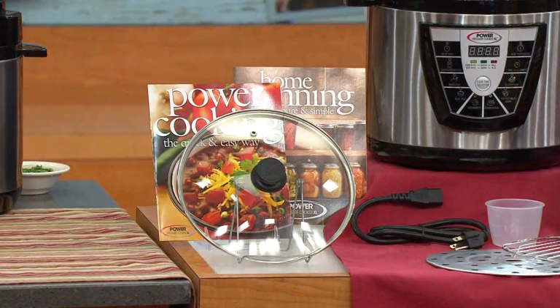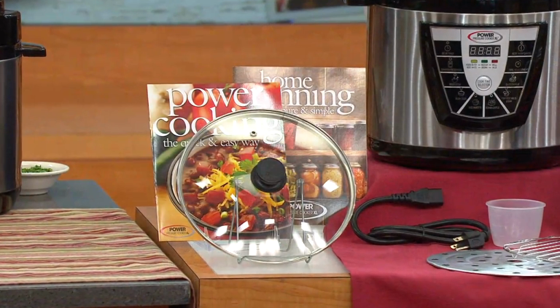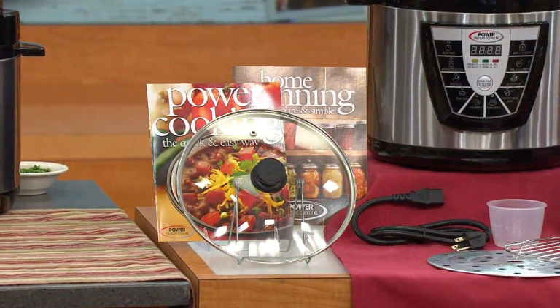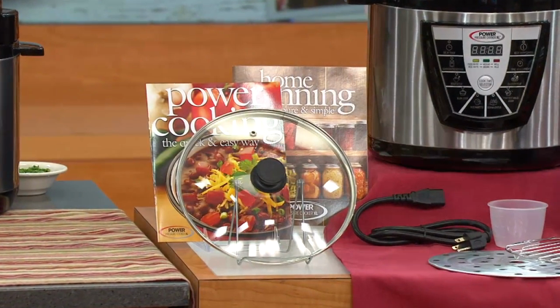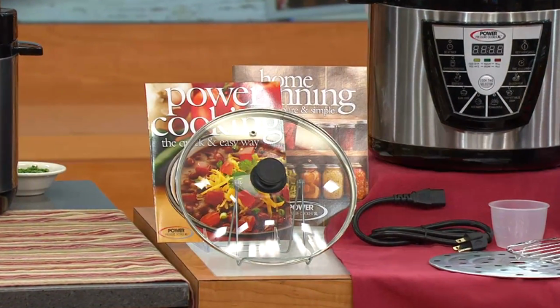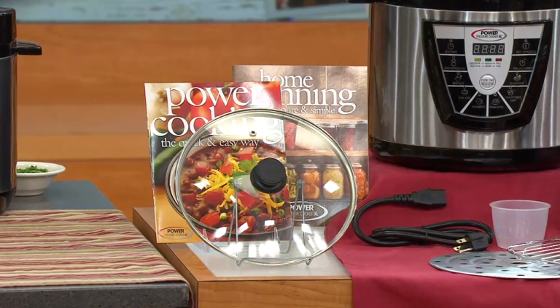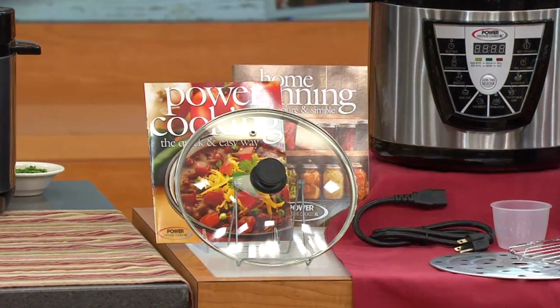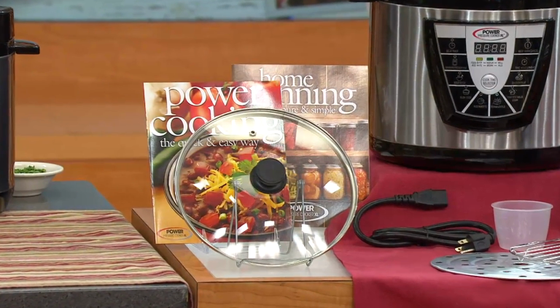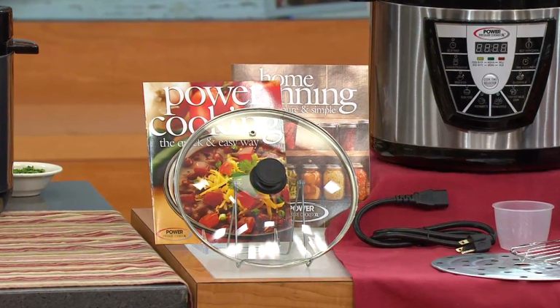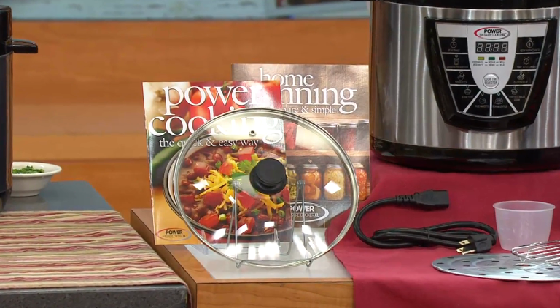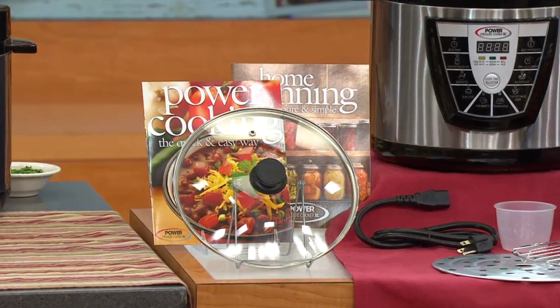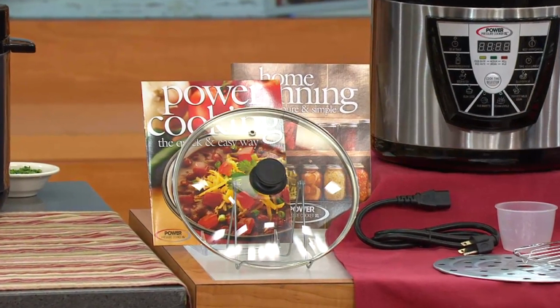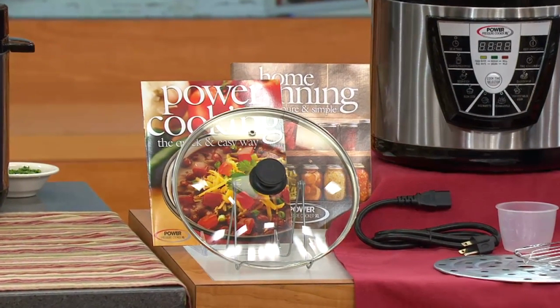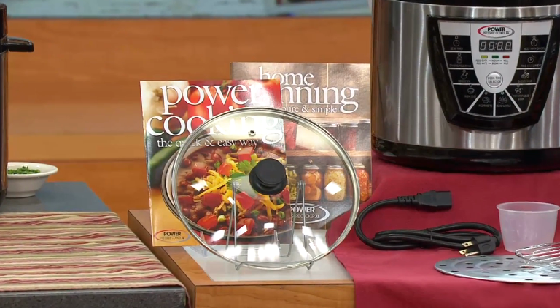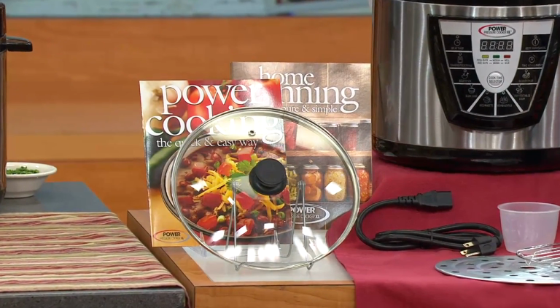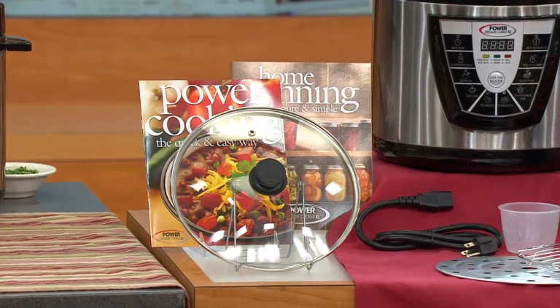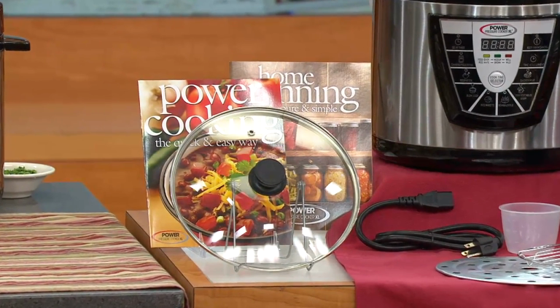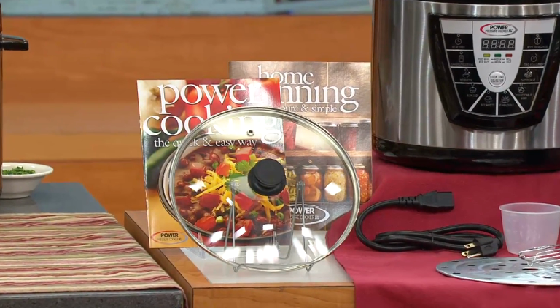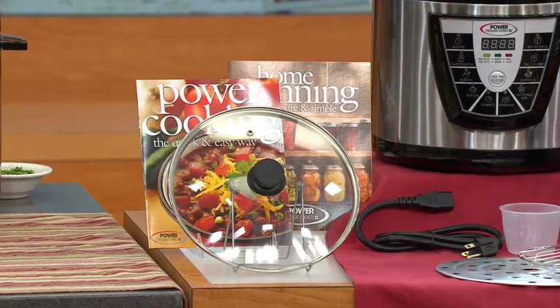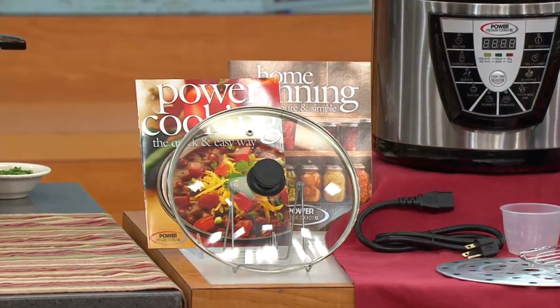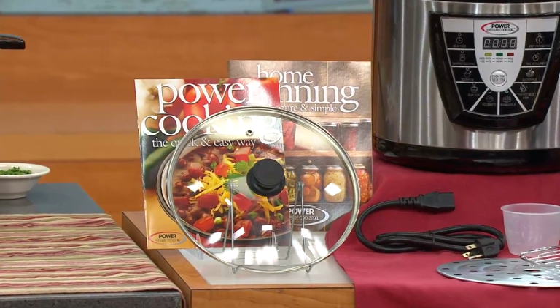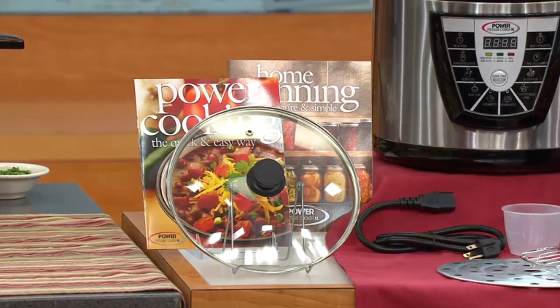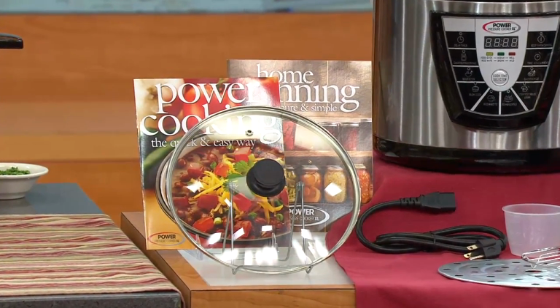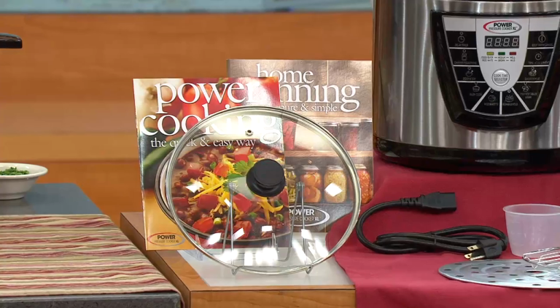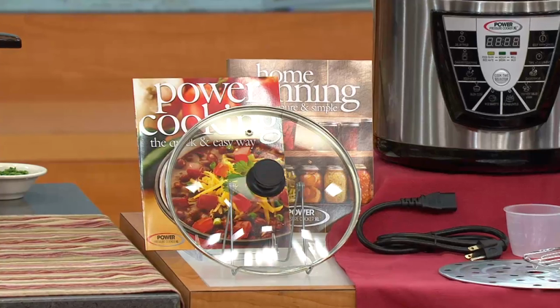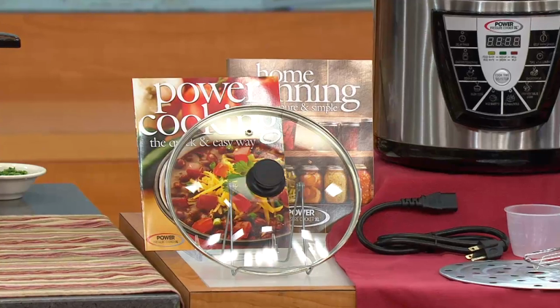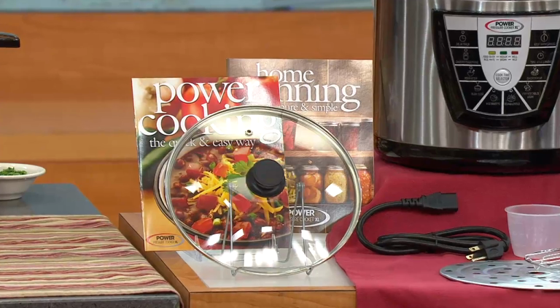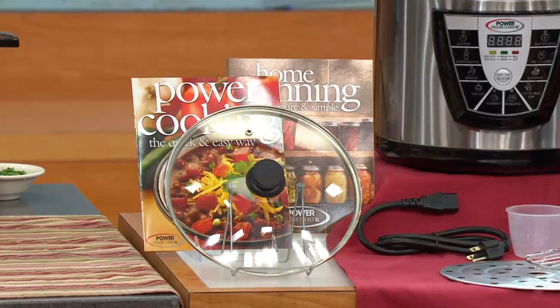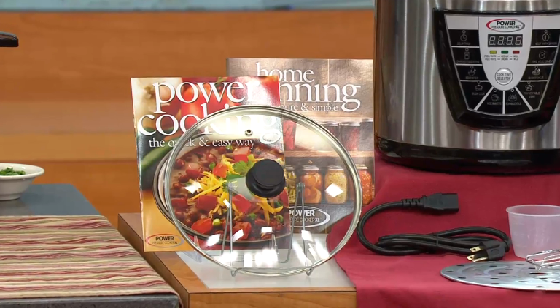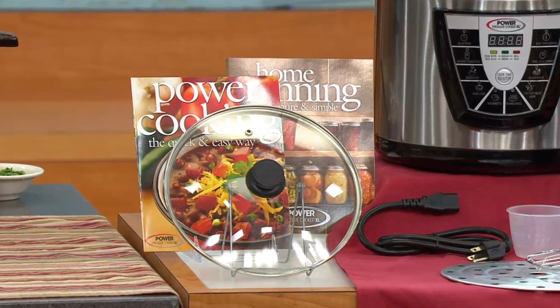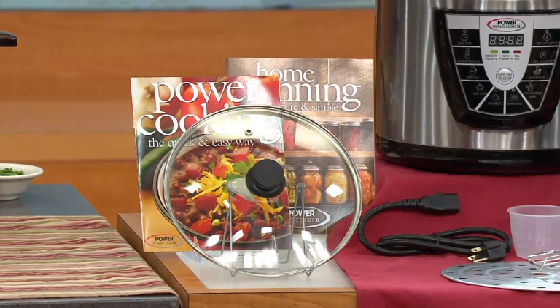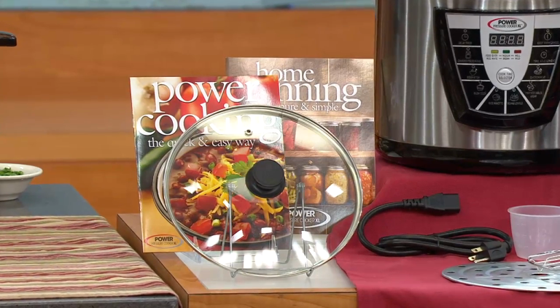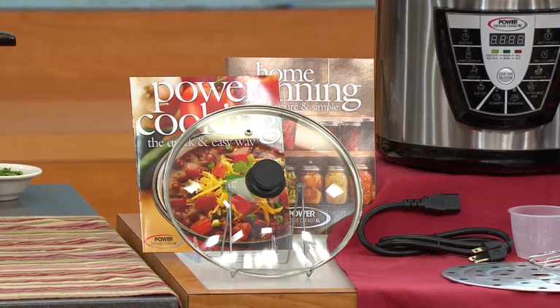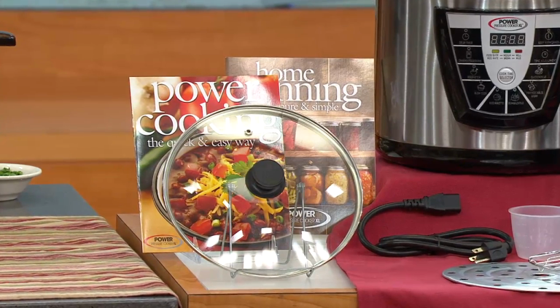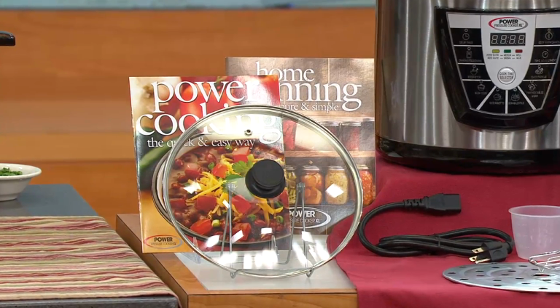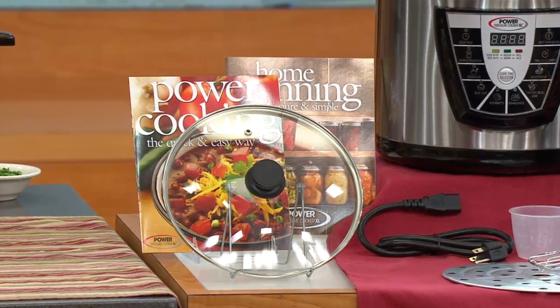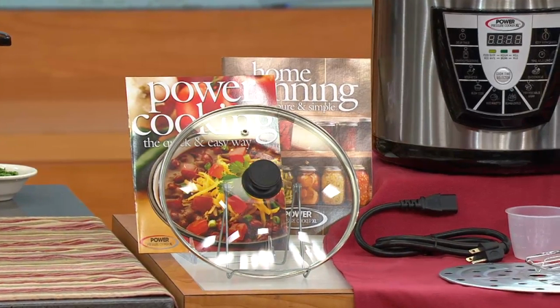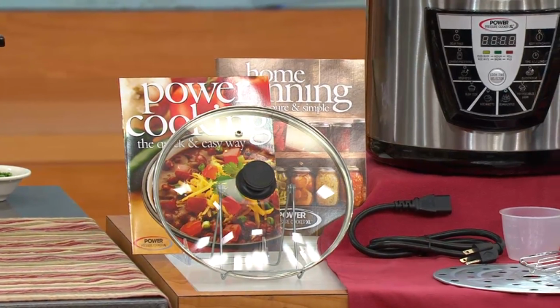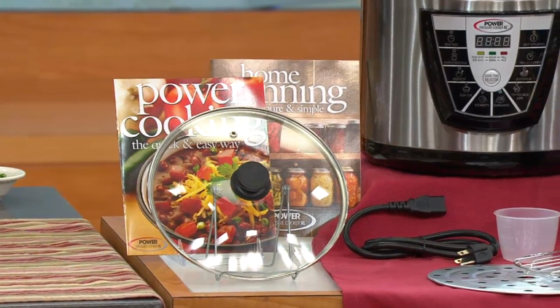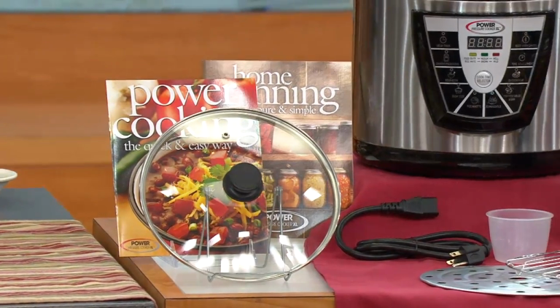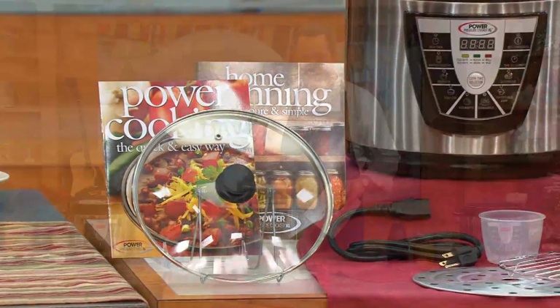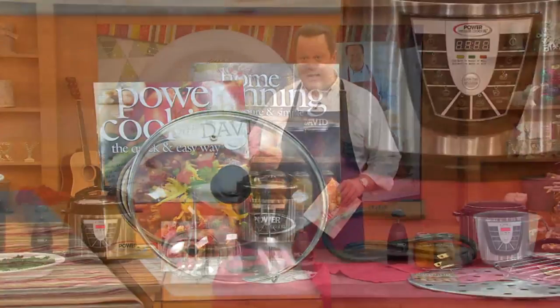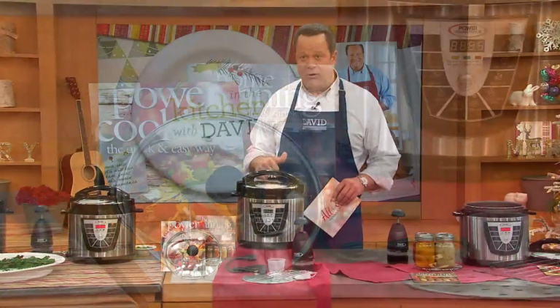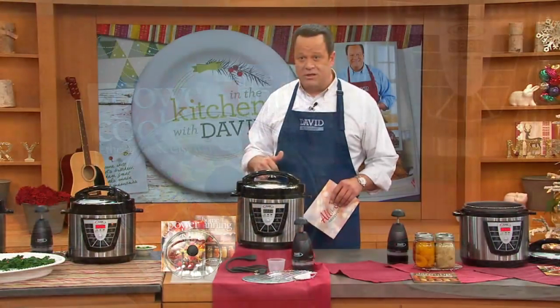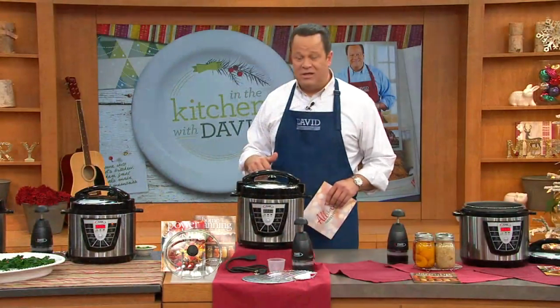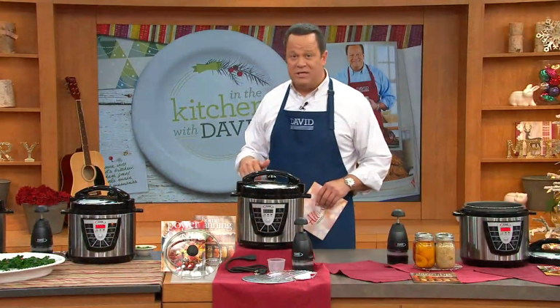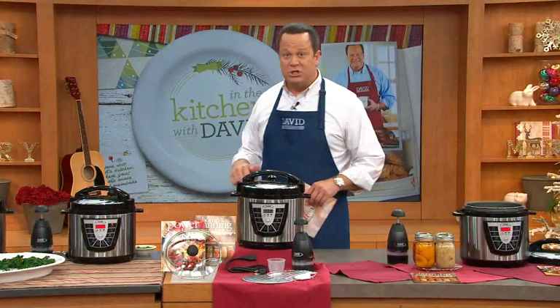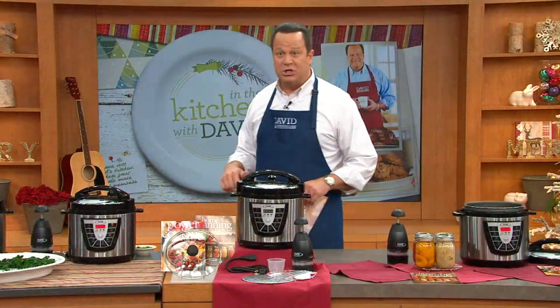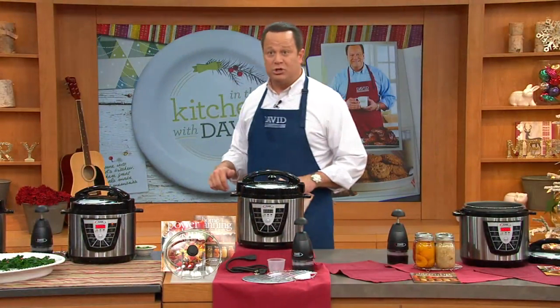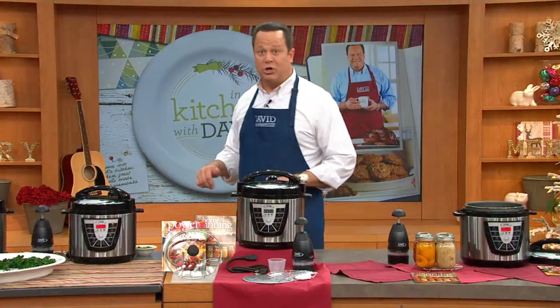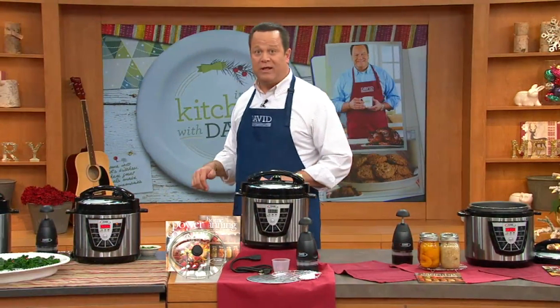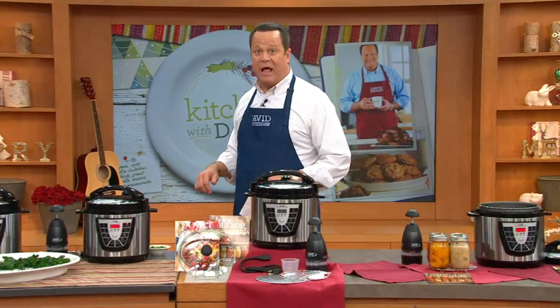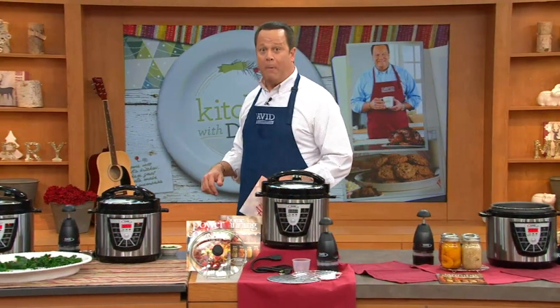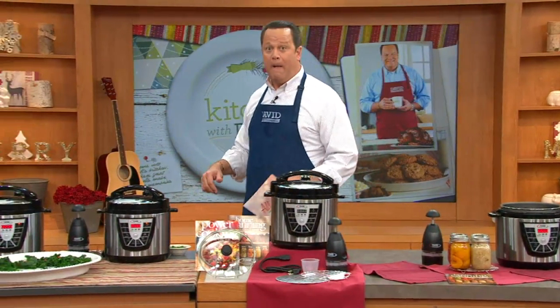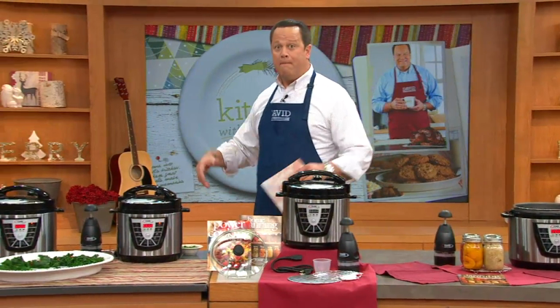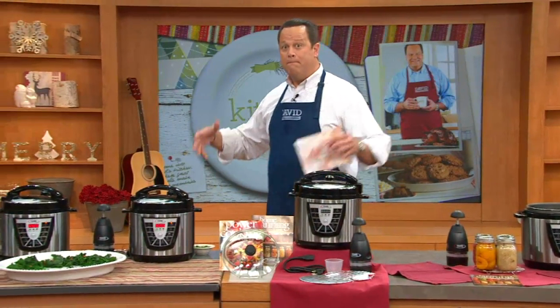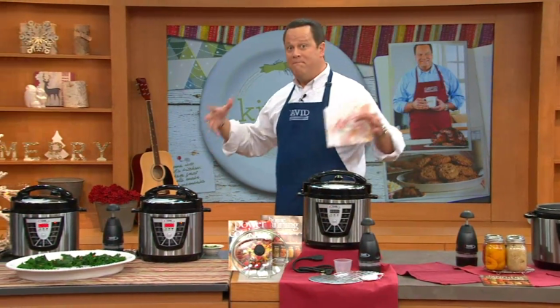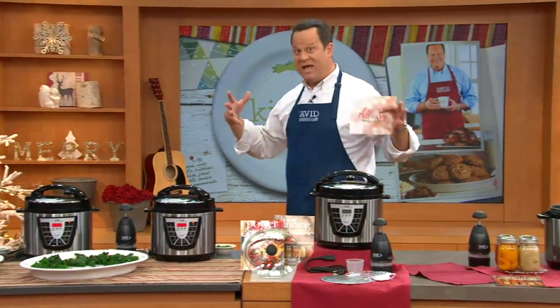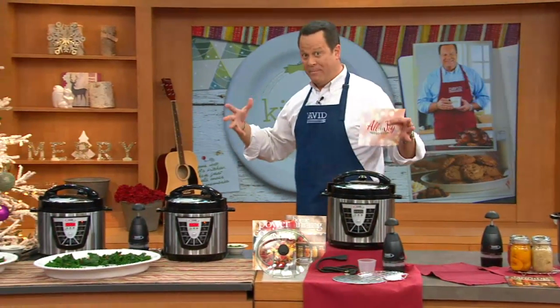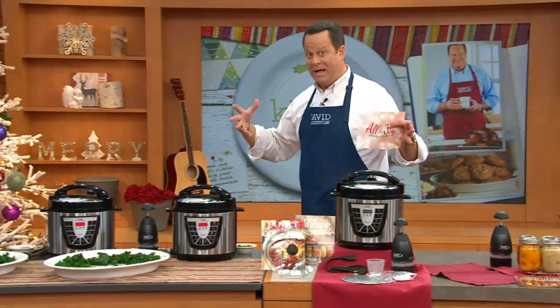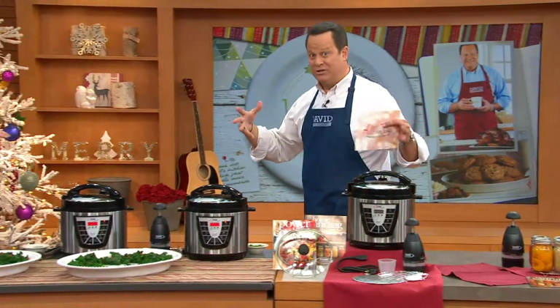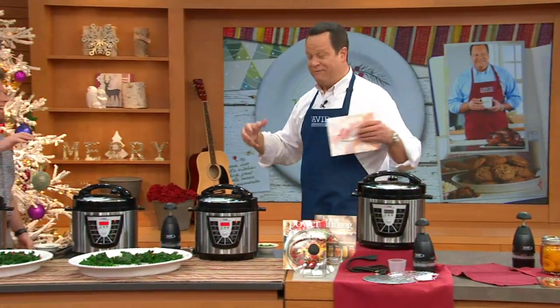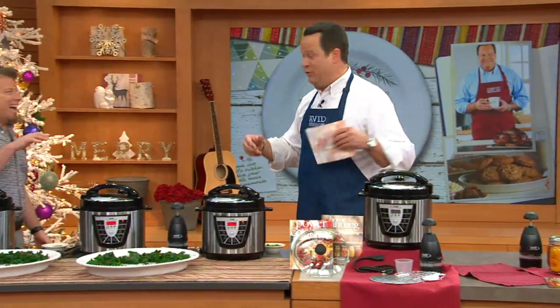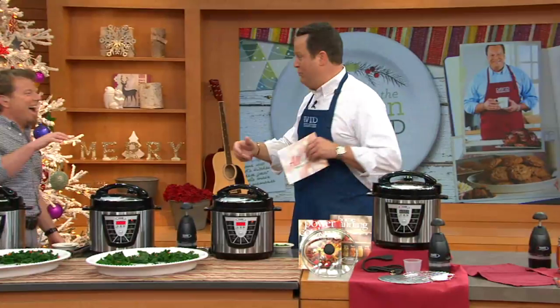We're going to do all this for four easy payments of $24.99. Big six-quart capacity. Let's meet Eric and start turning out big amounts of food.